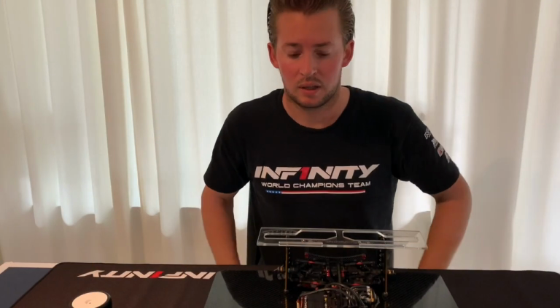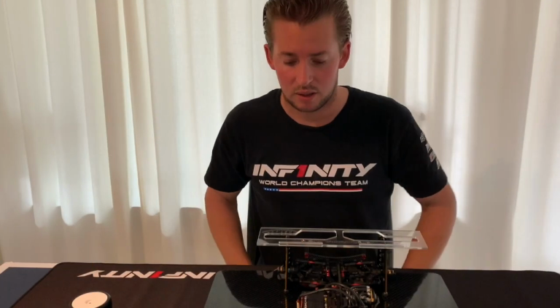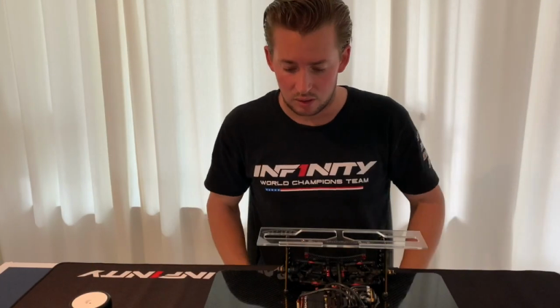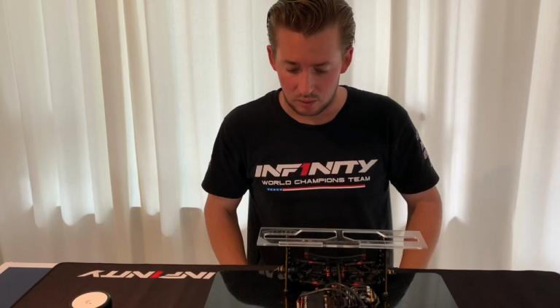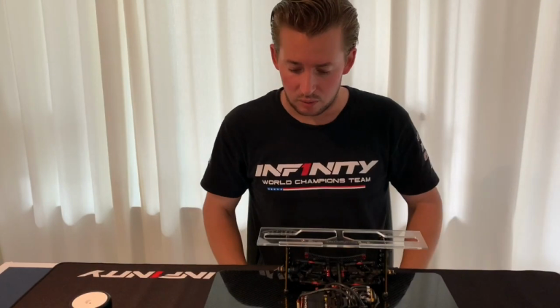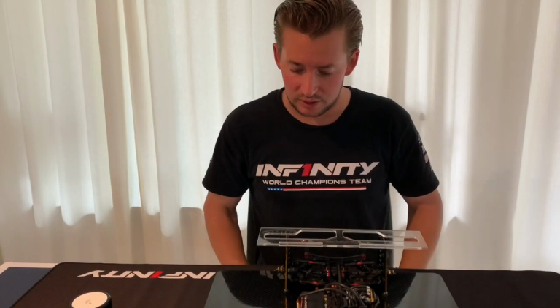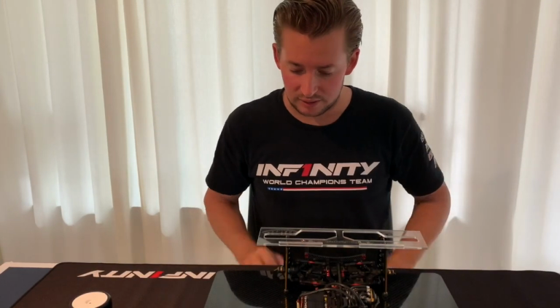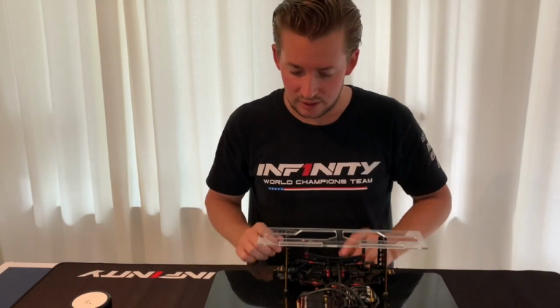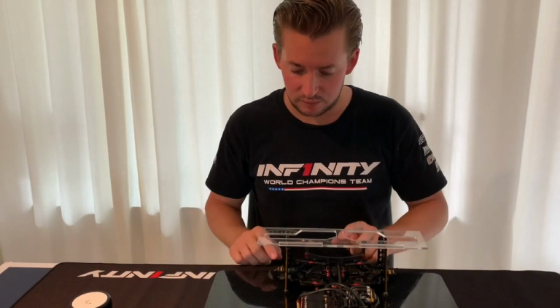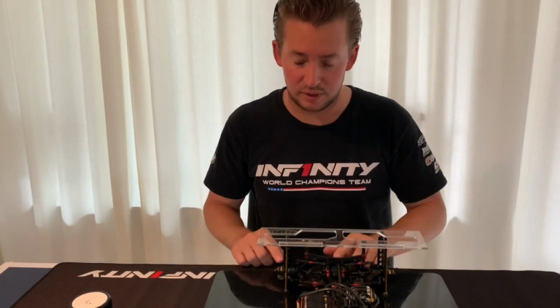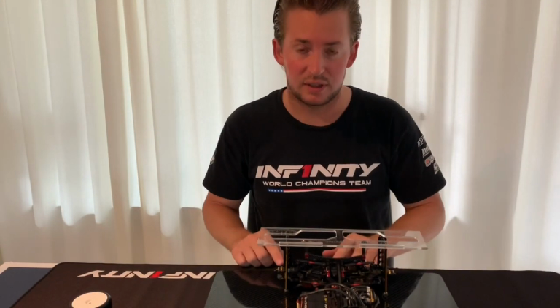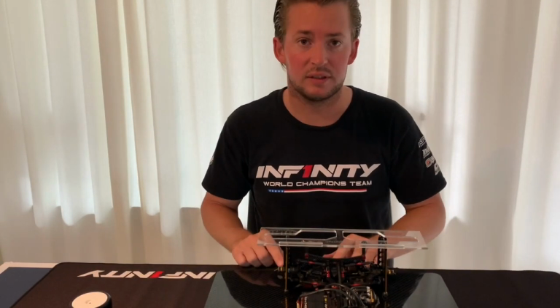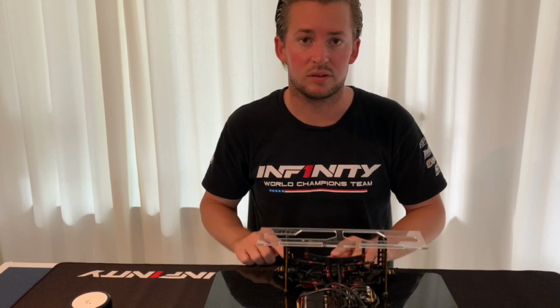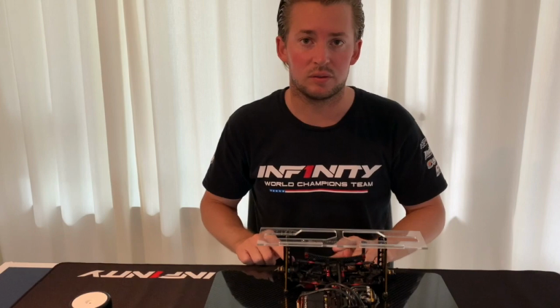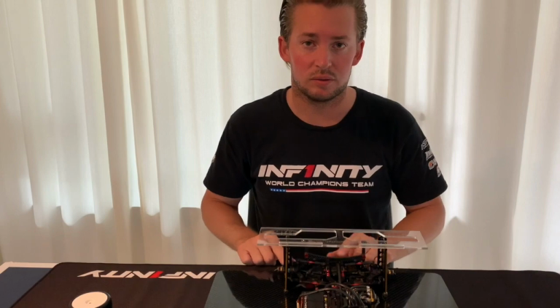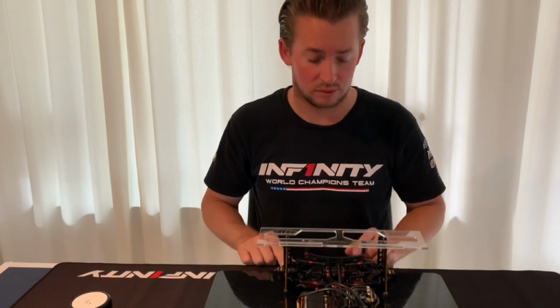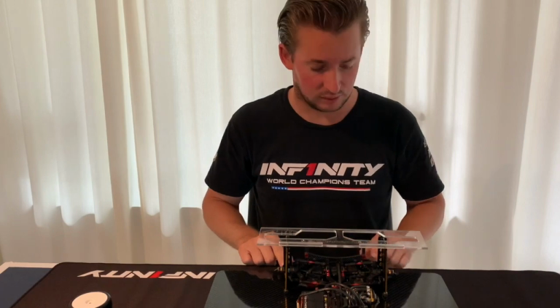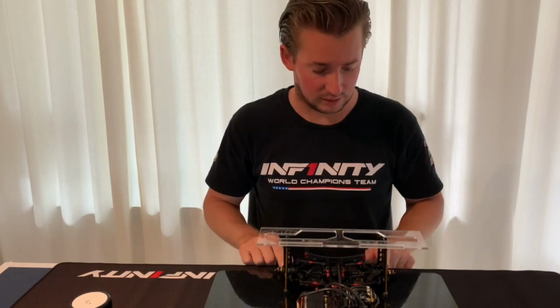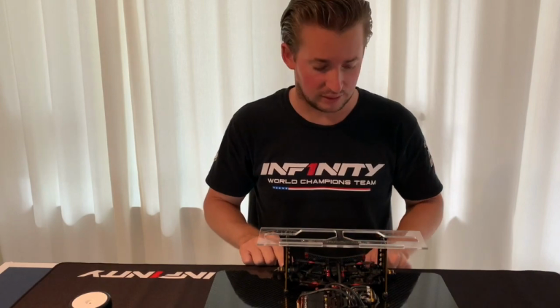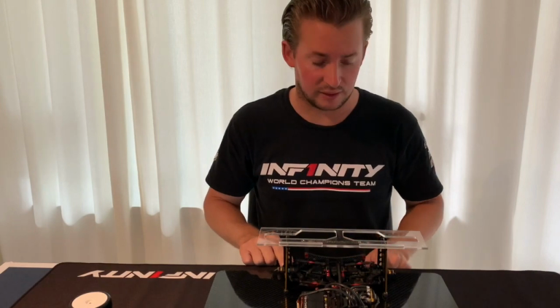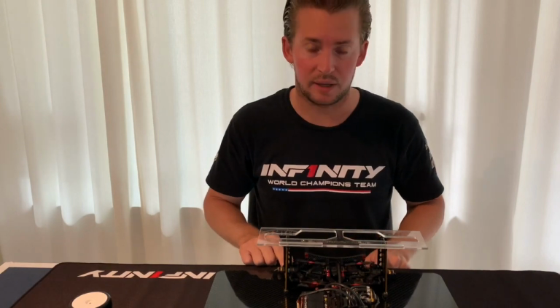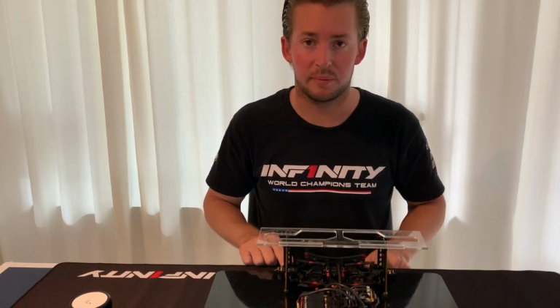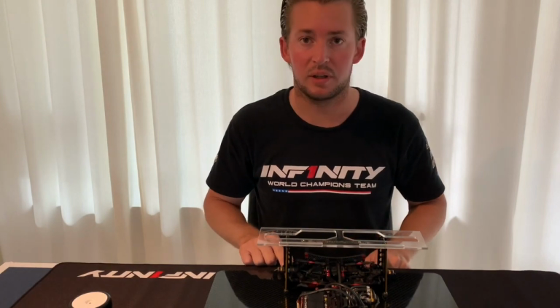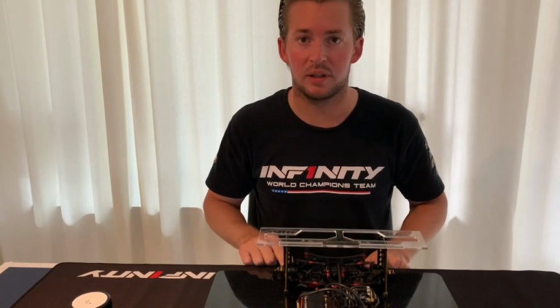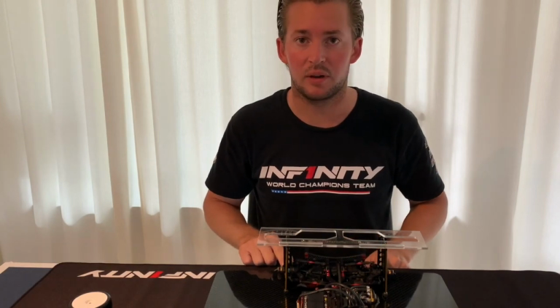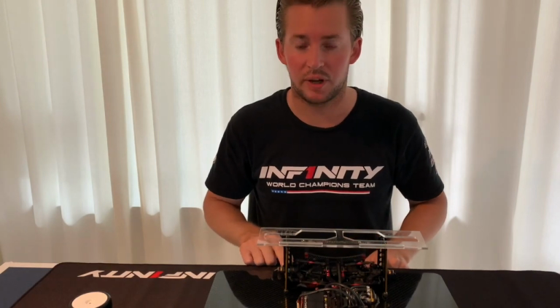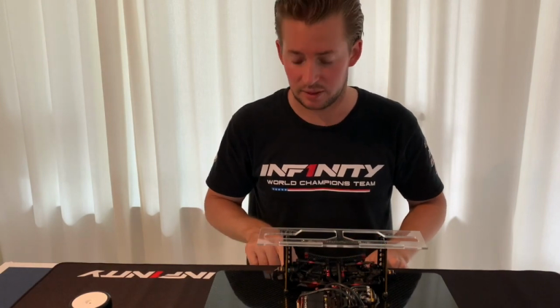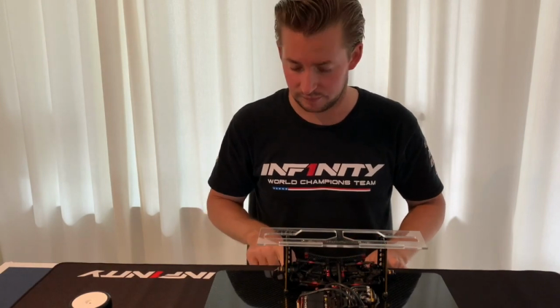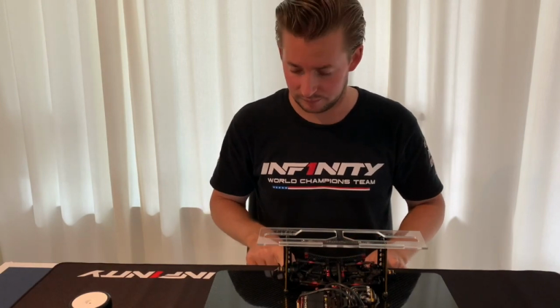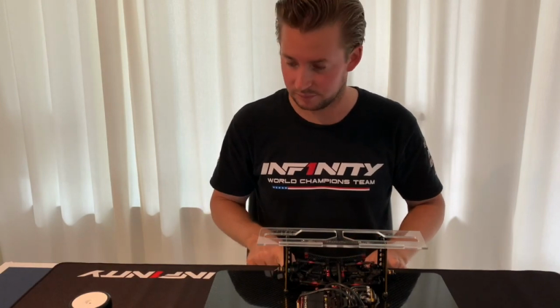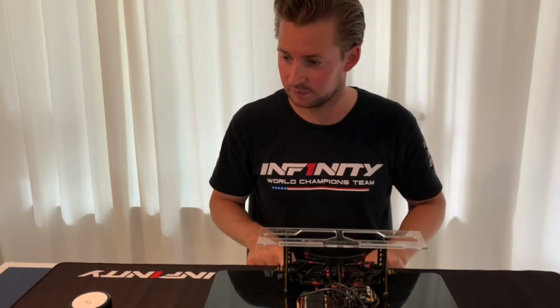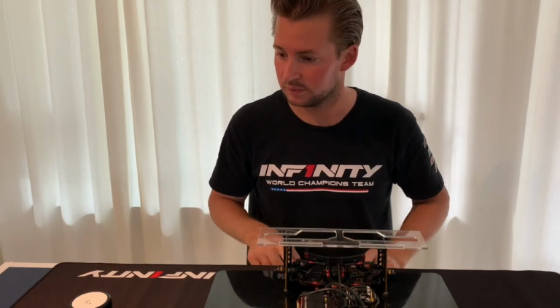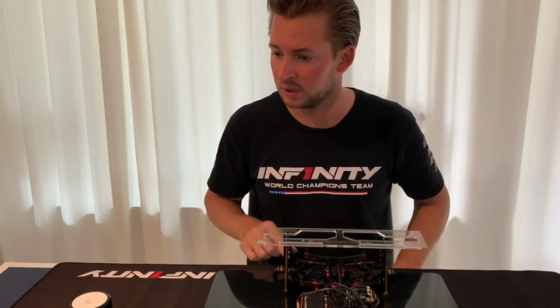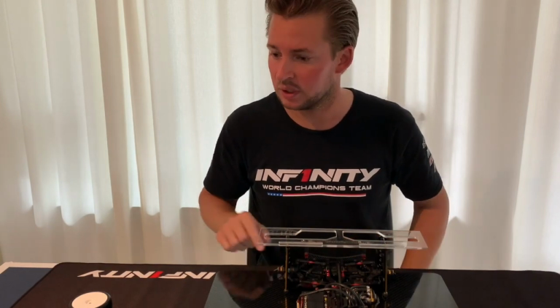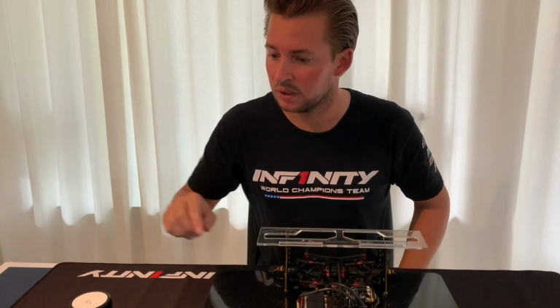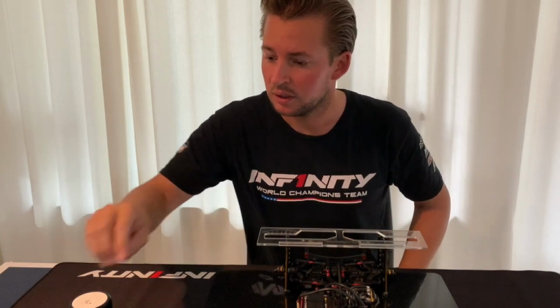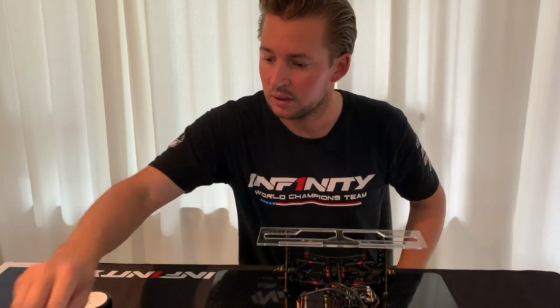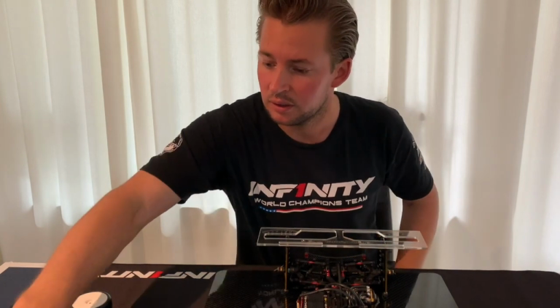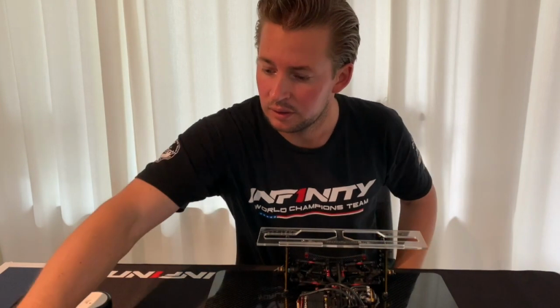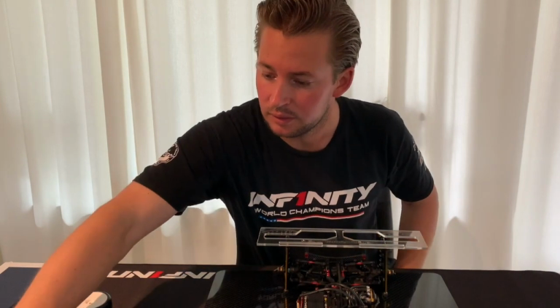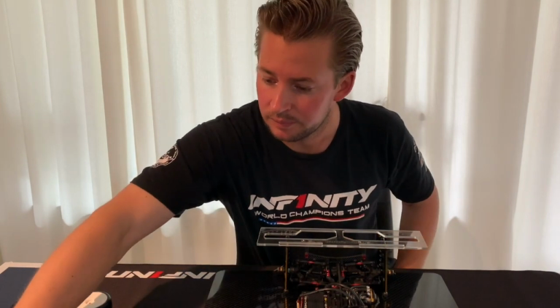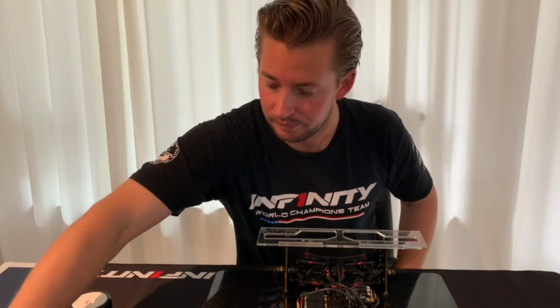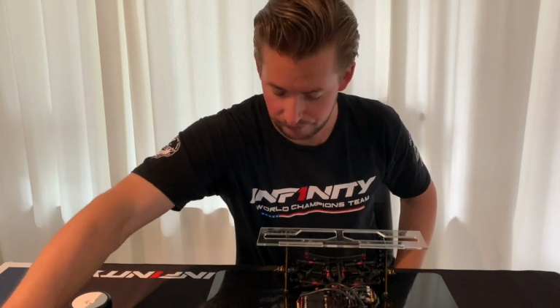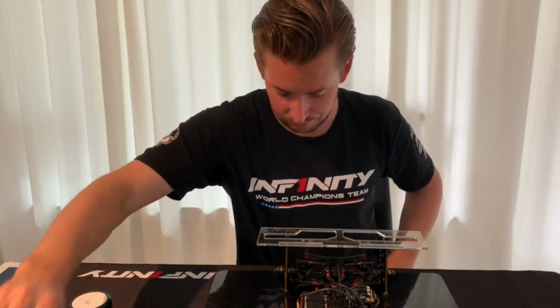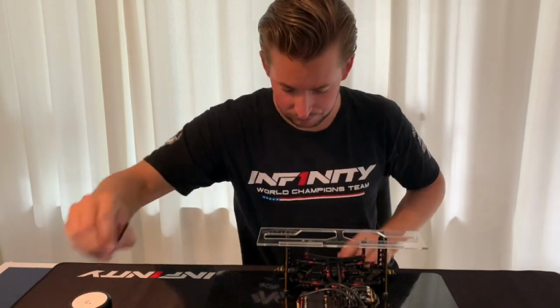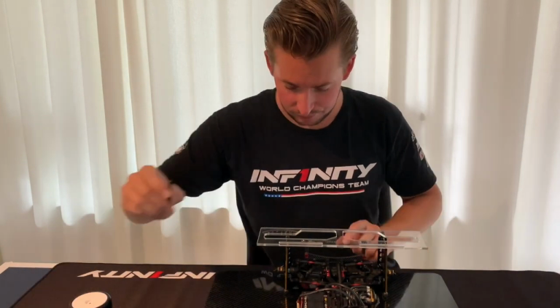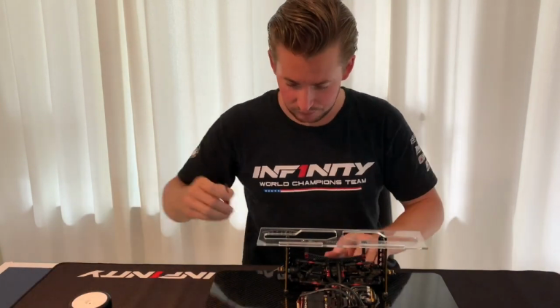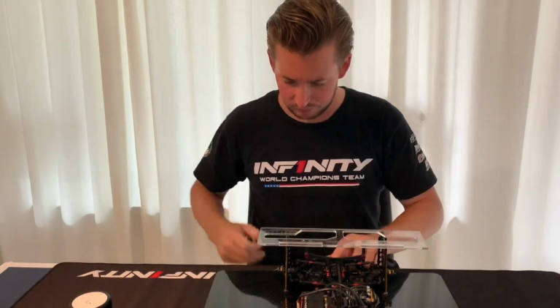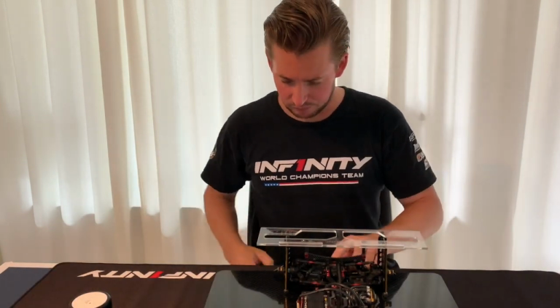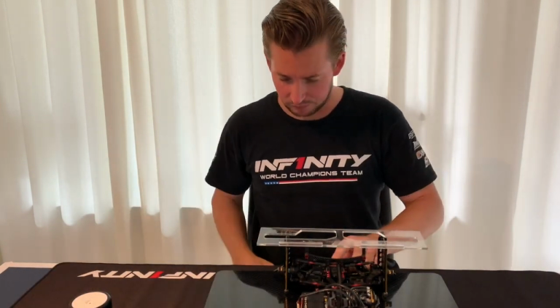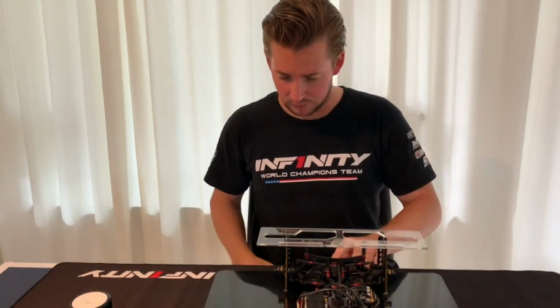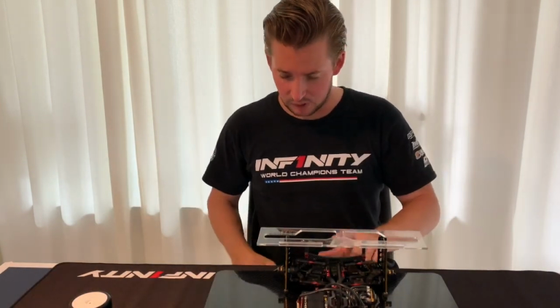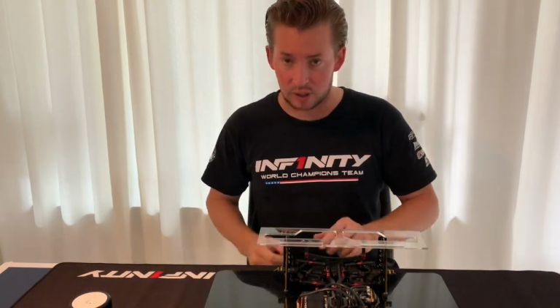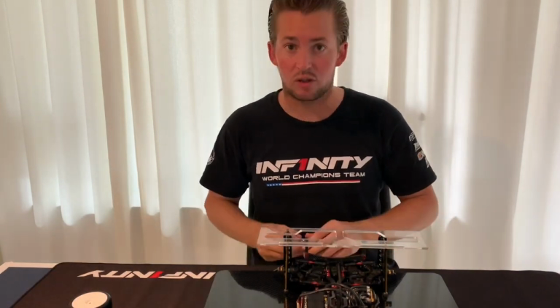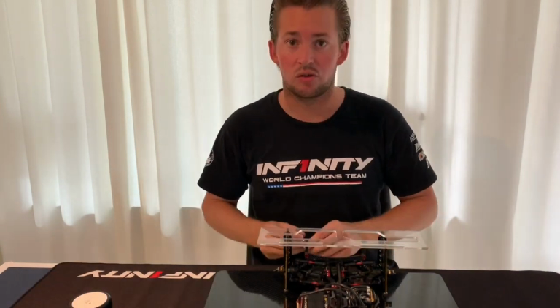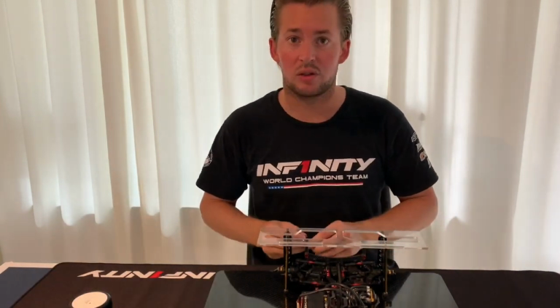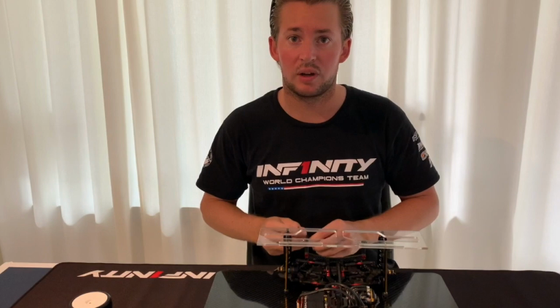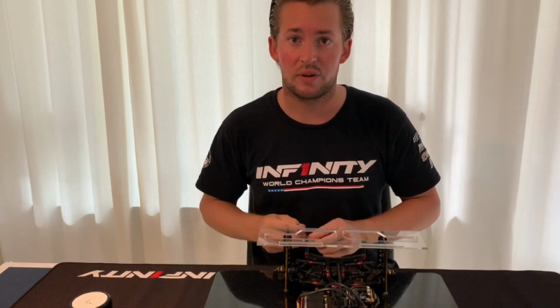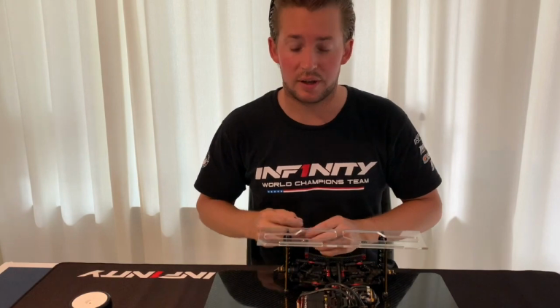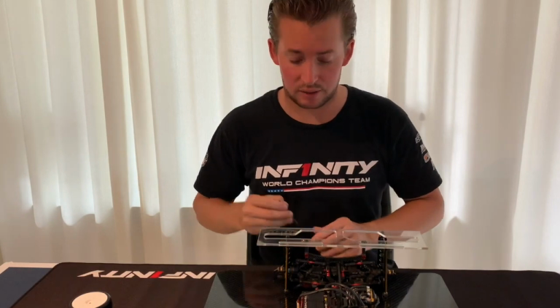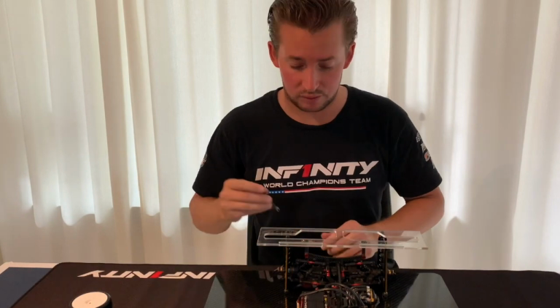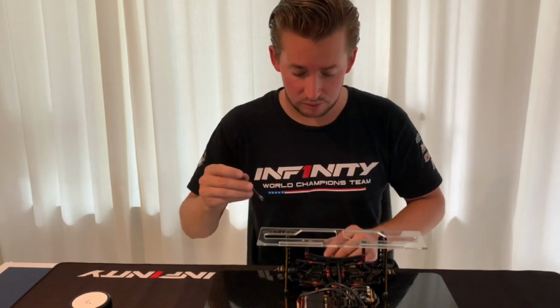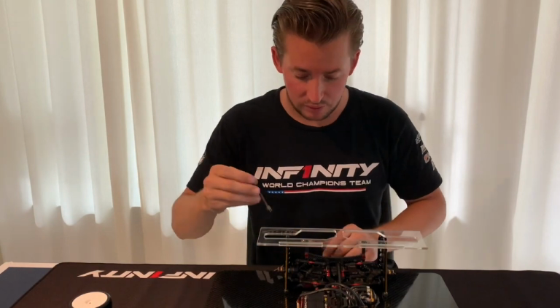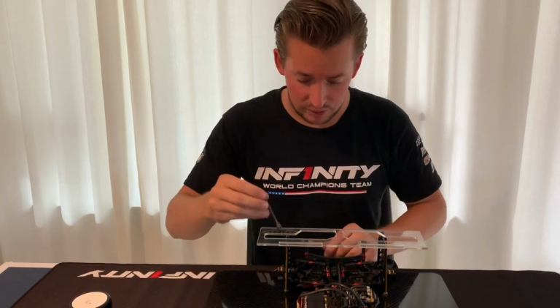What I start with is to set the camber in the rear. I usually run two degrees.